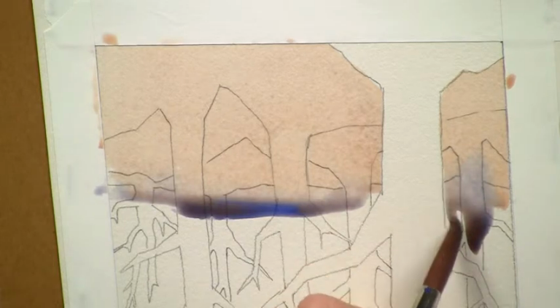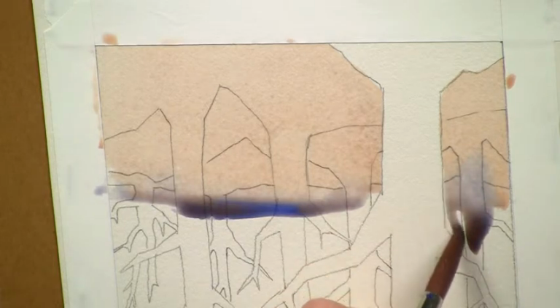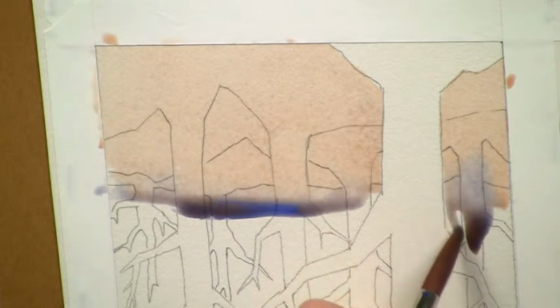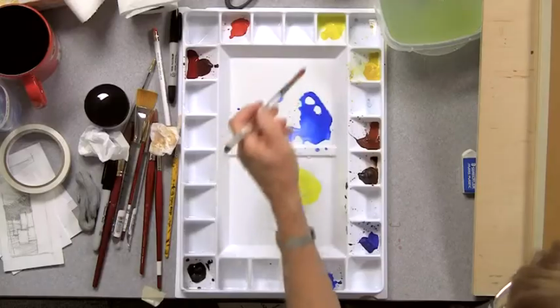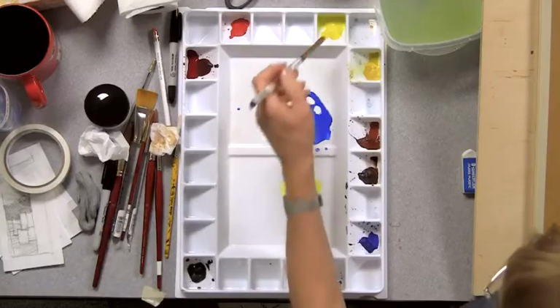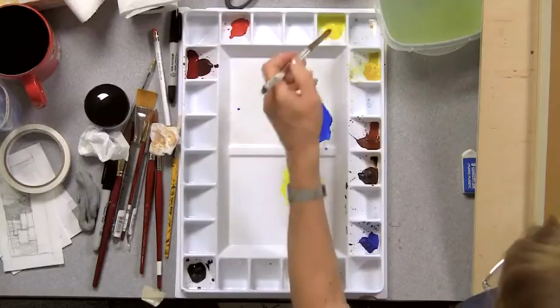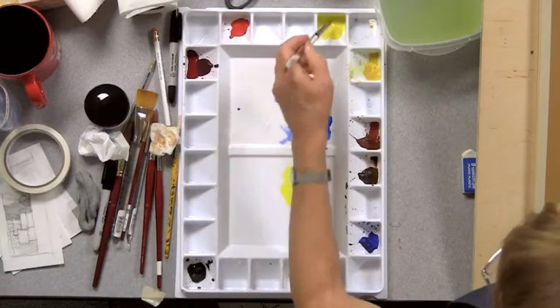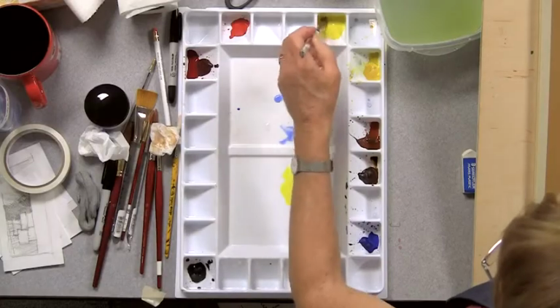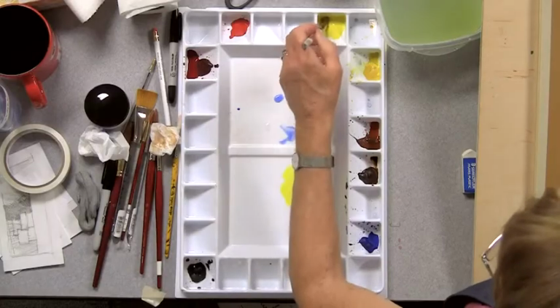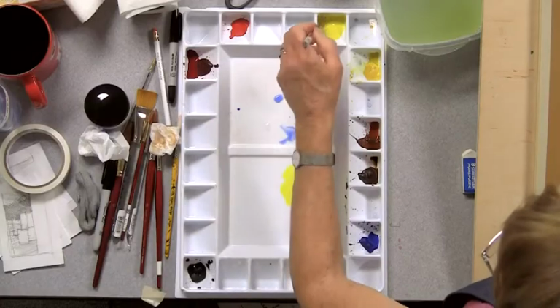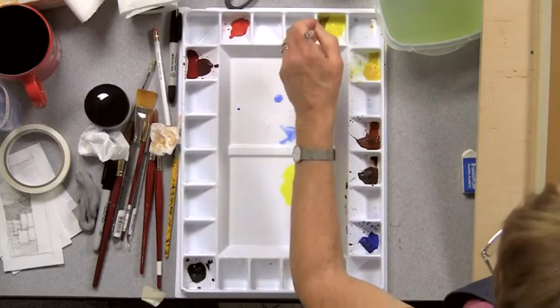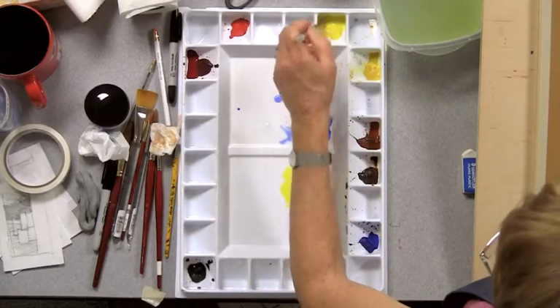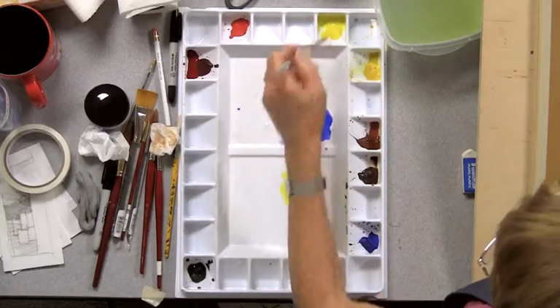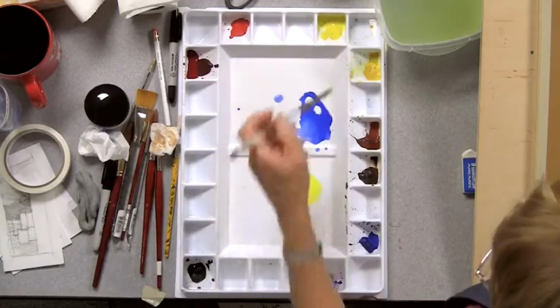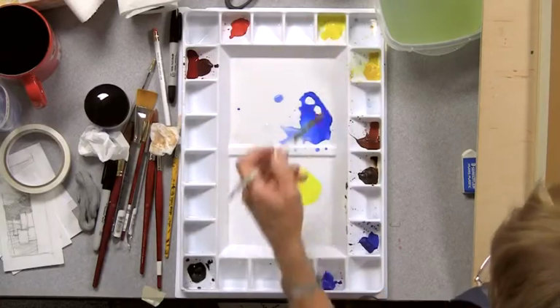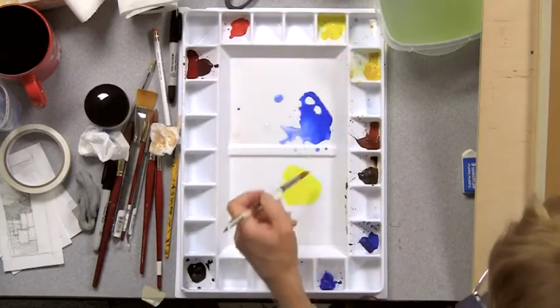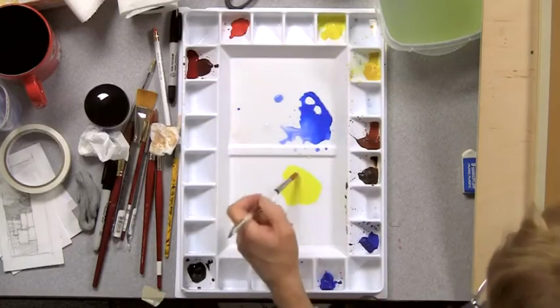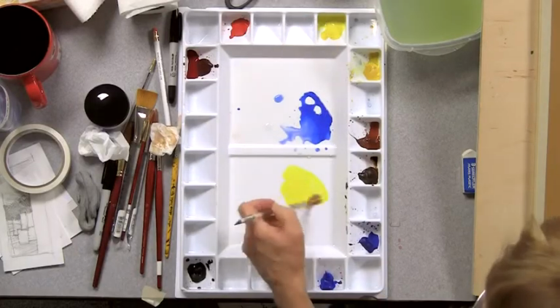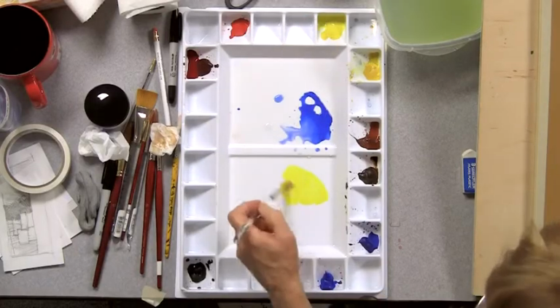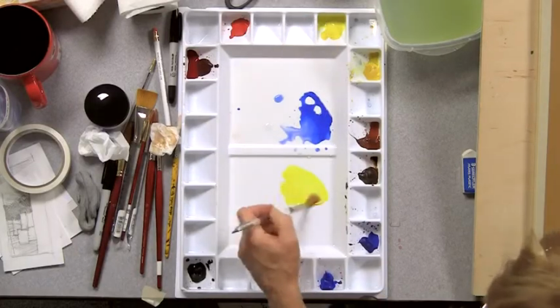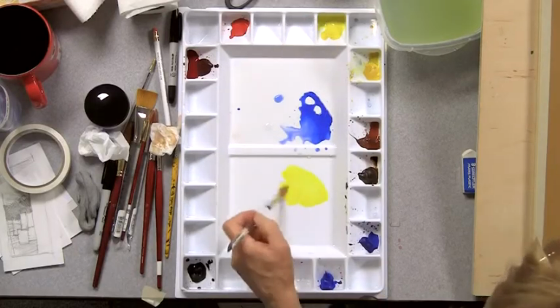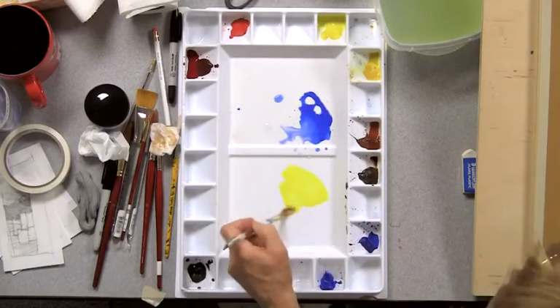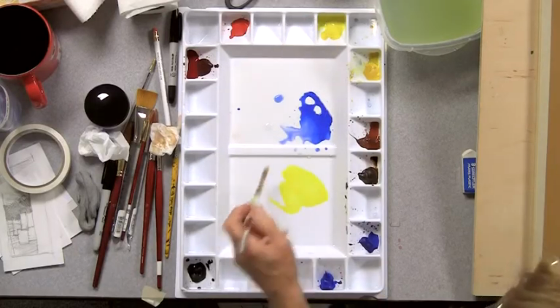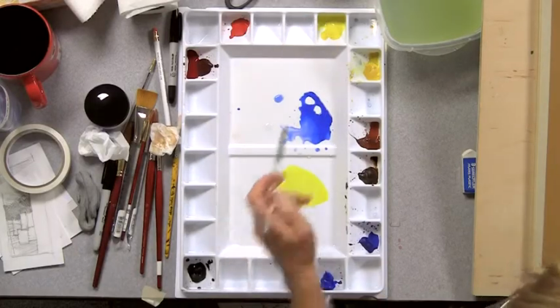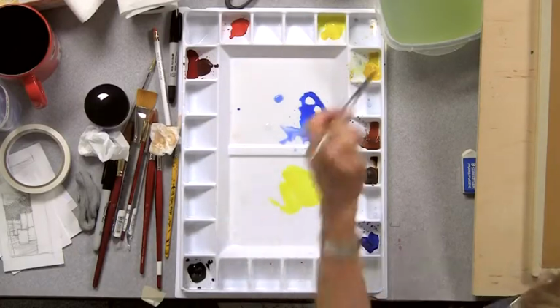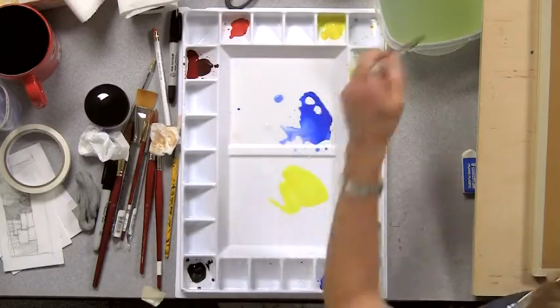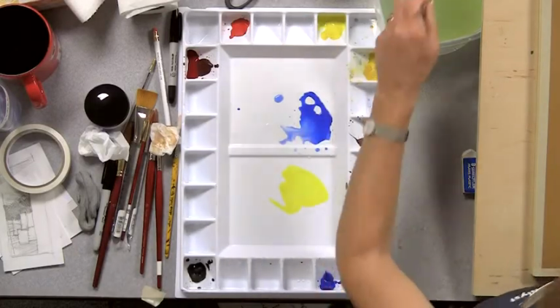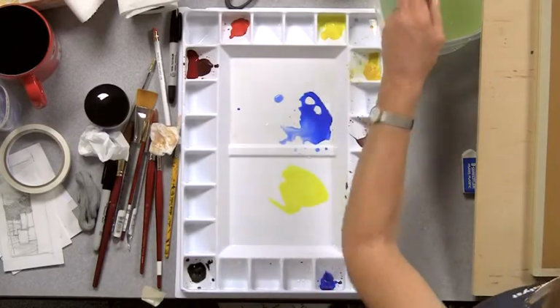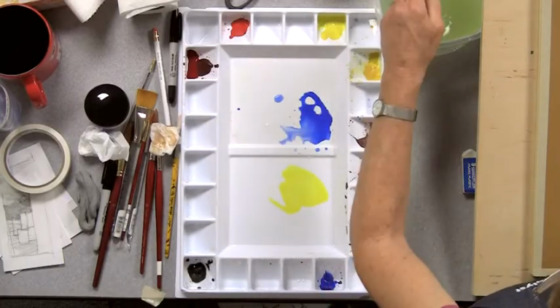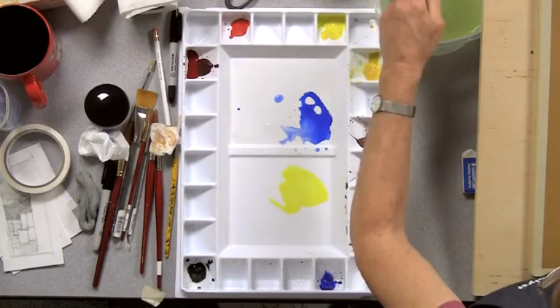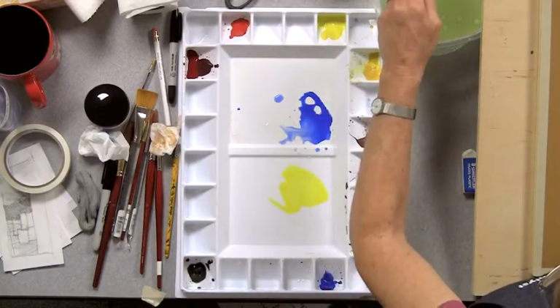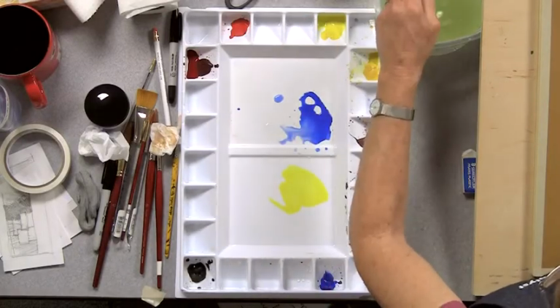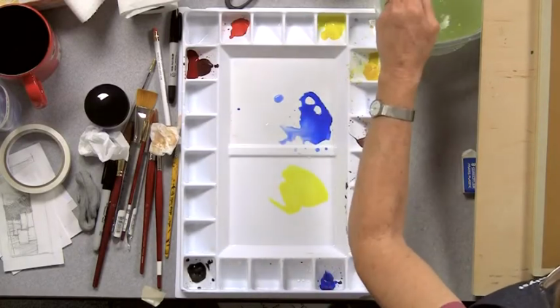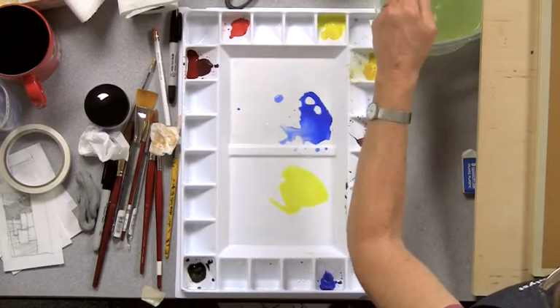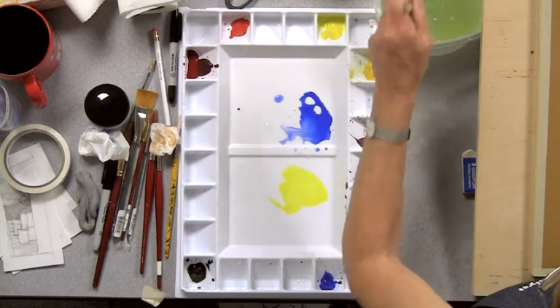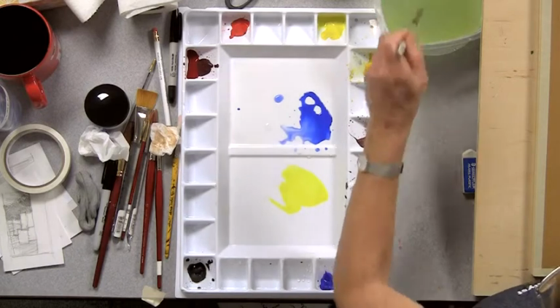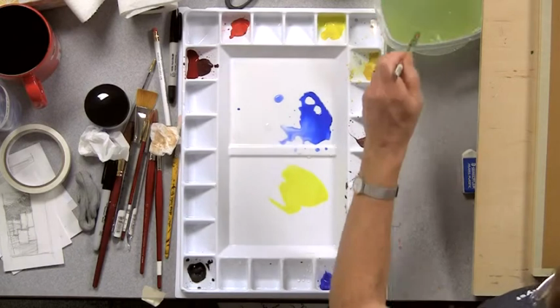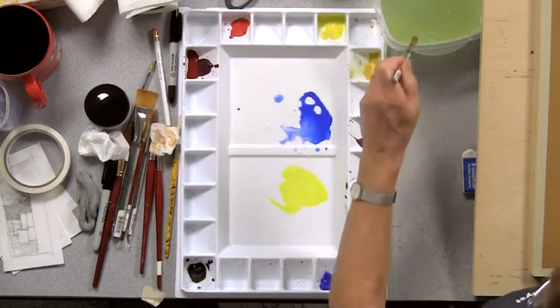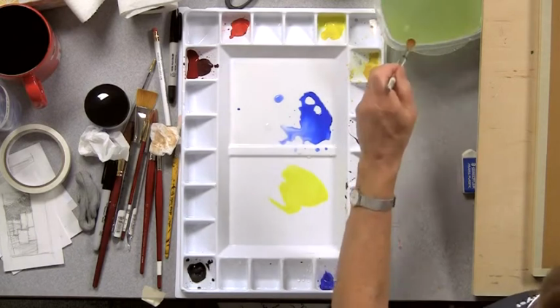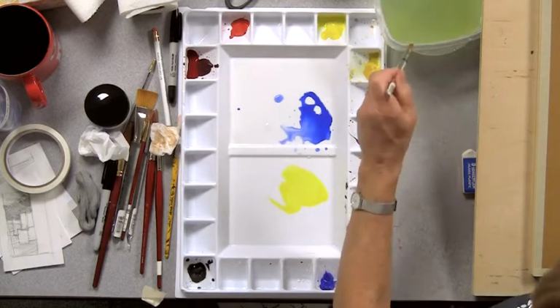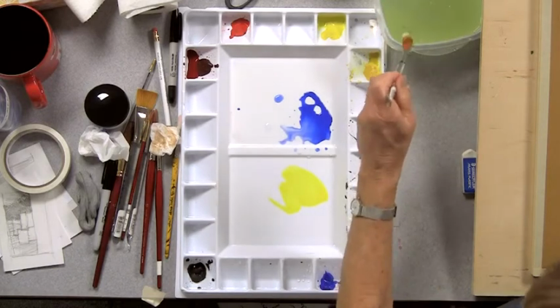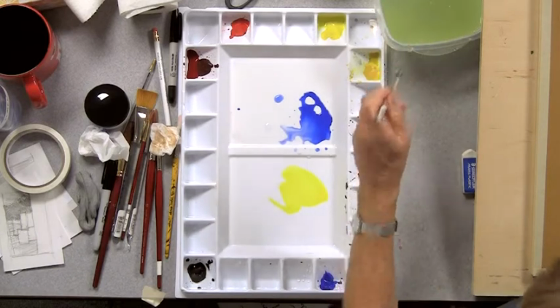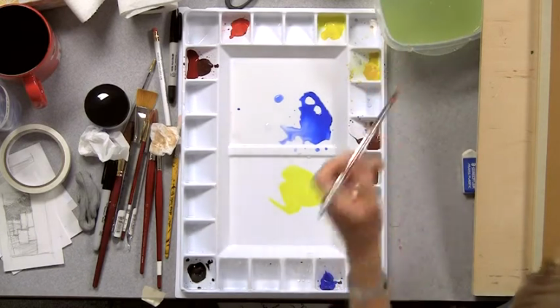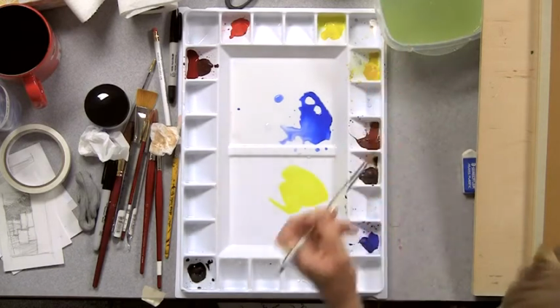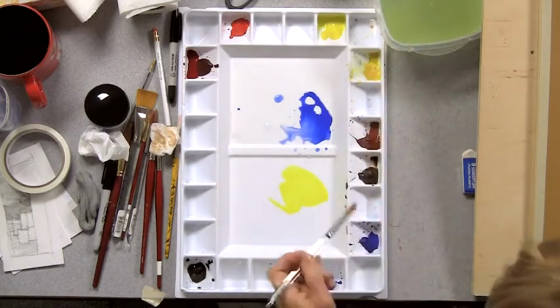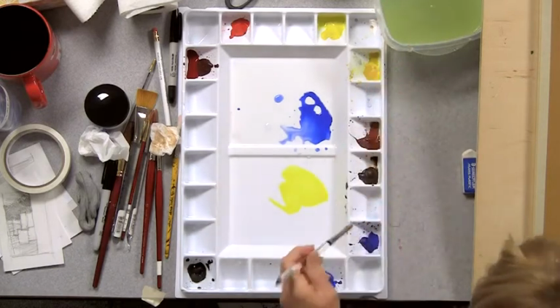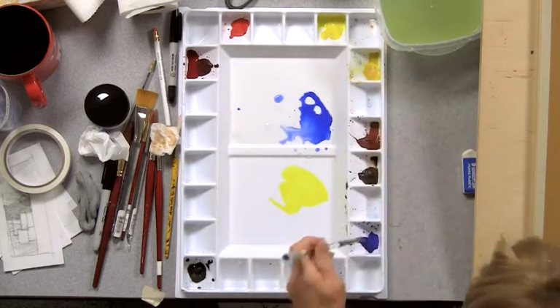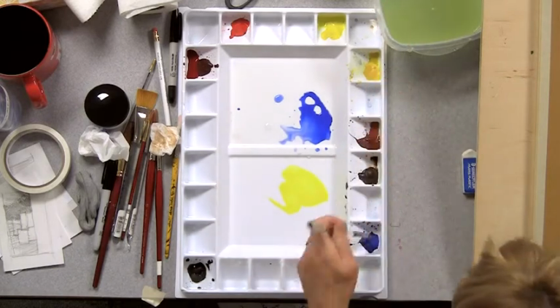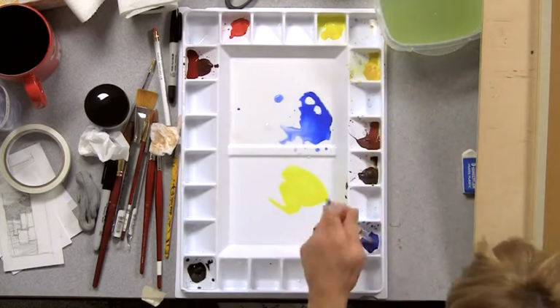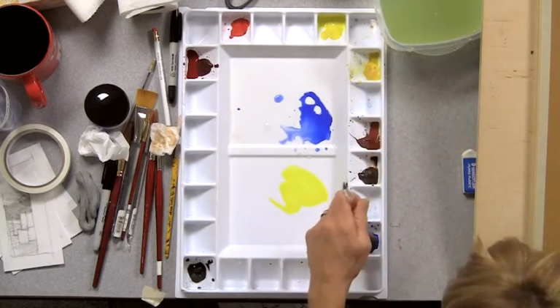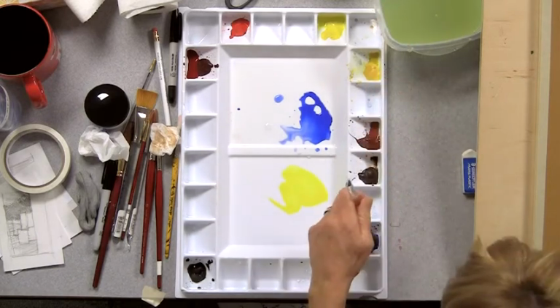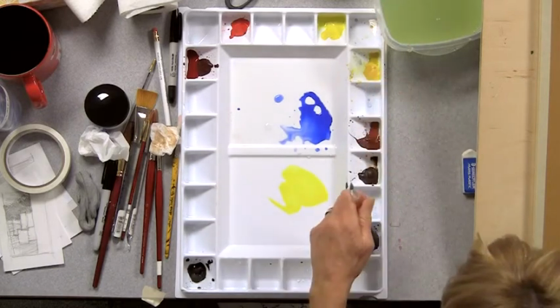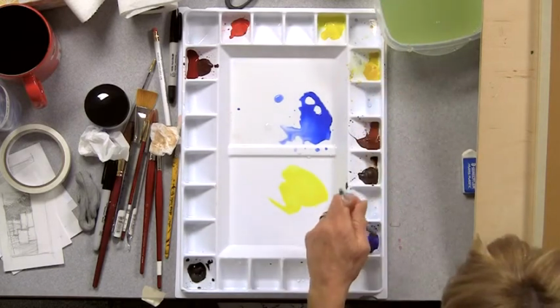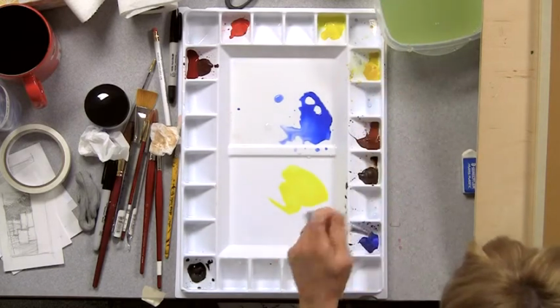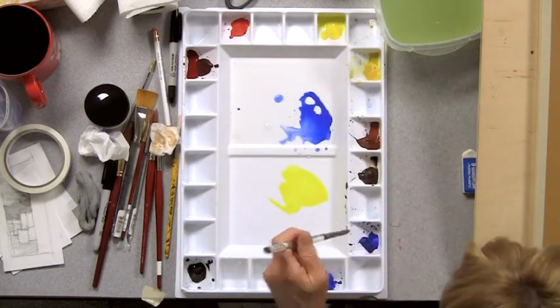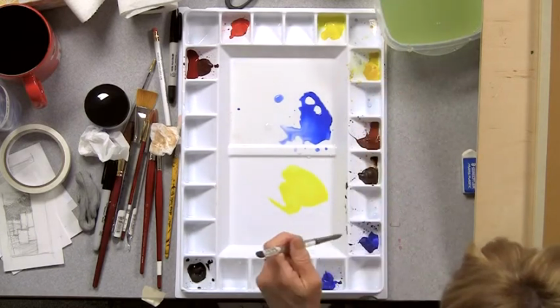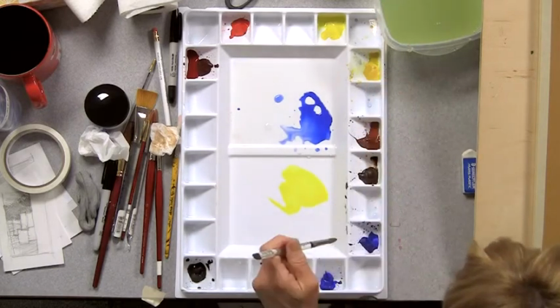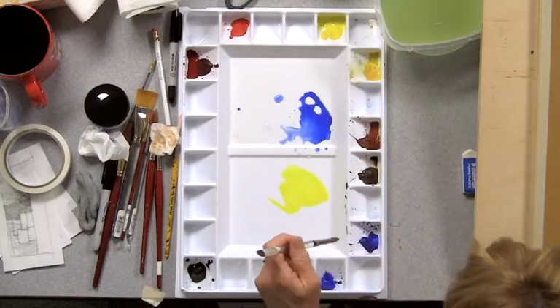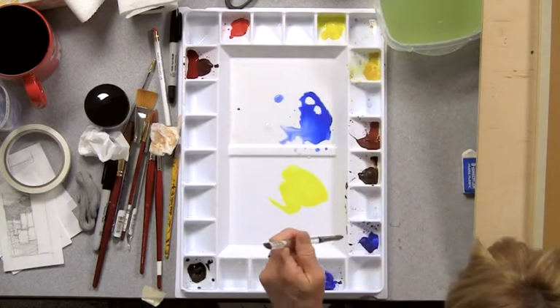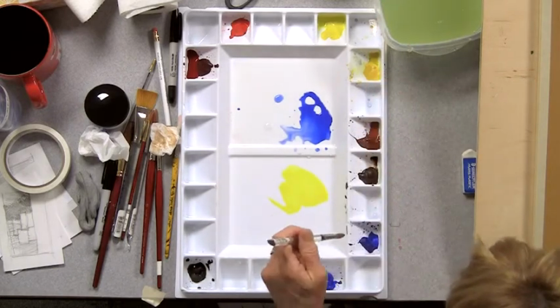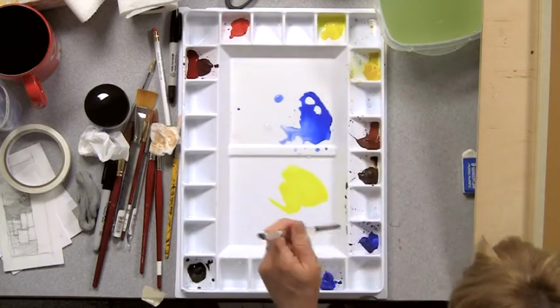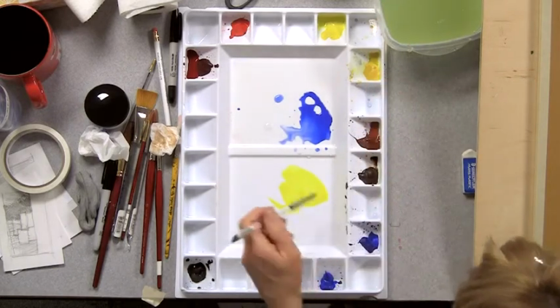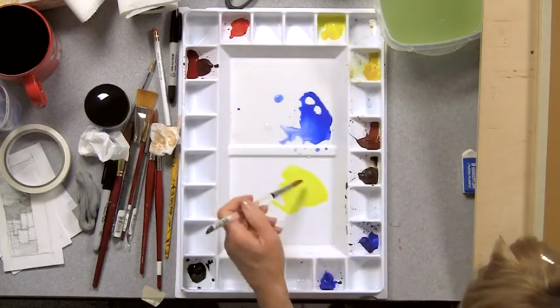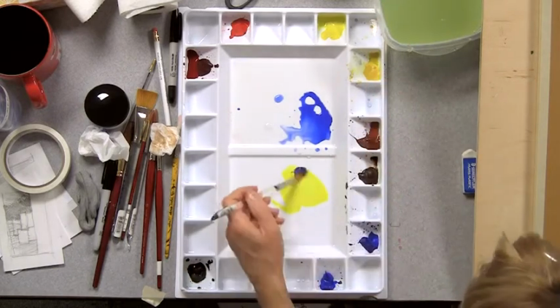I want it to look cool. So I'm using my cool blue, which is the ultramarine blue, and my cool yellow, and mixing a couple of puddles.